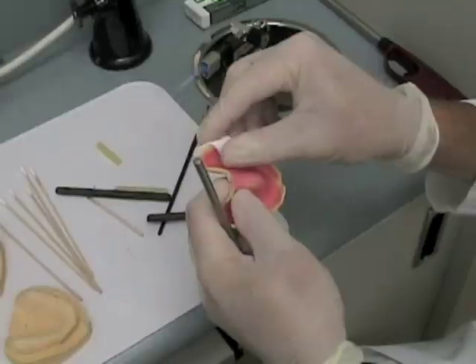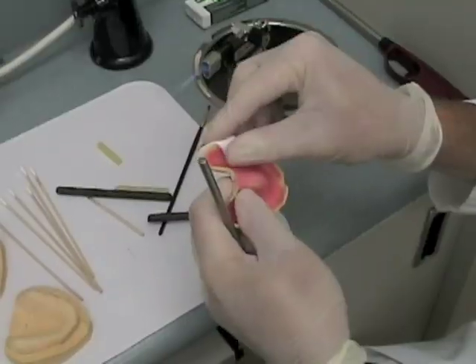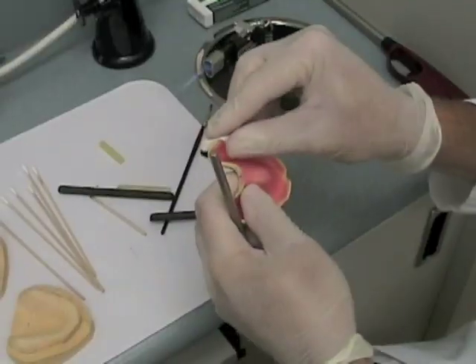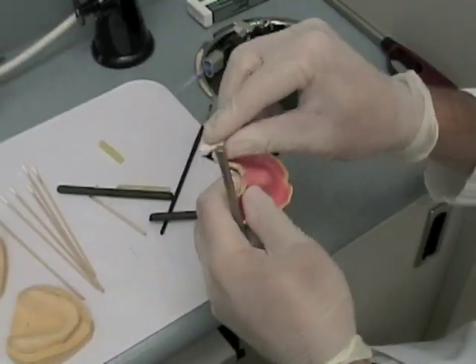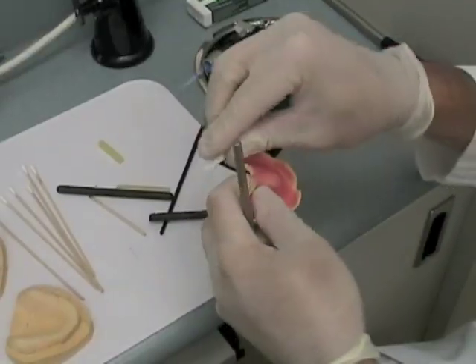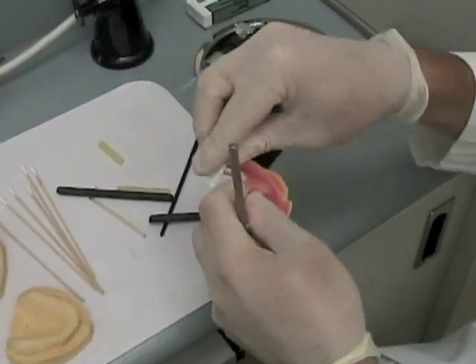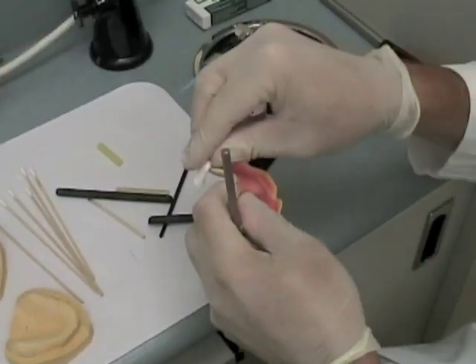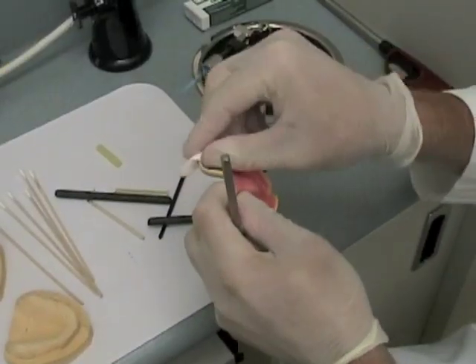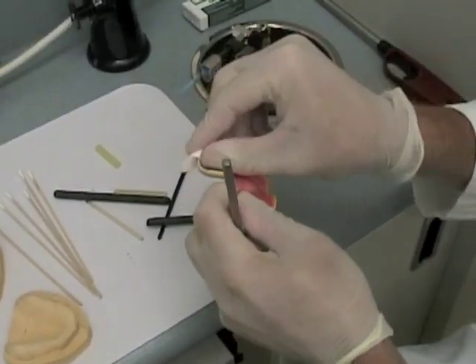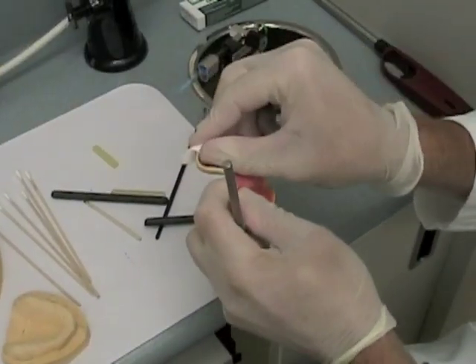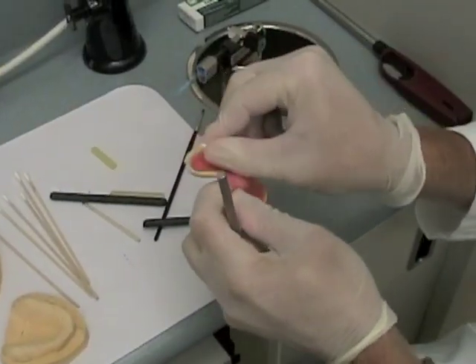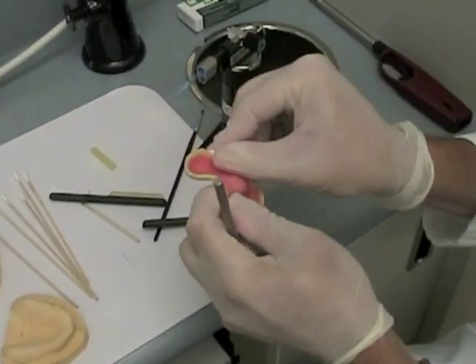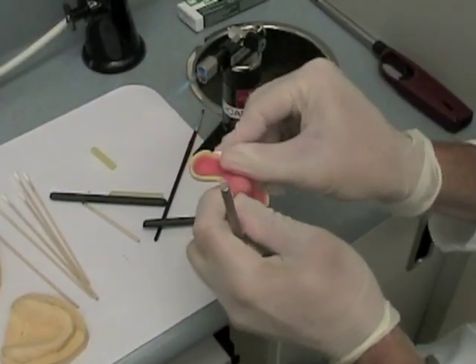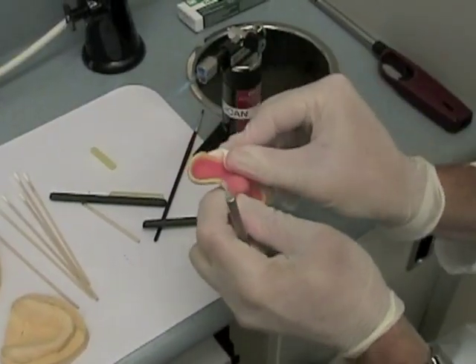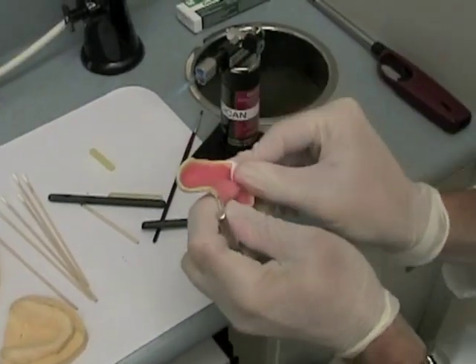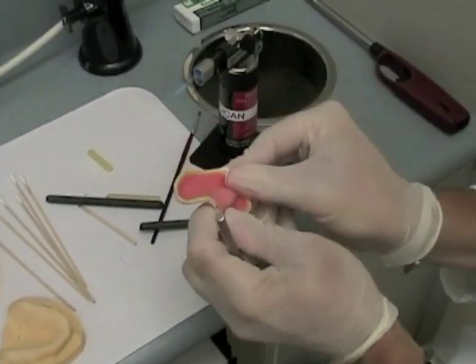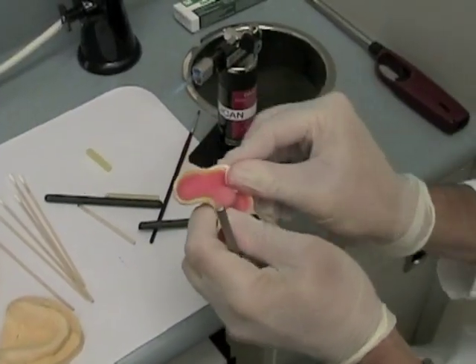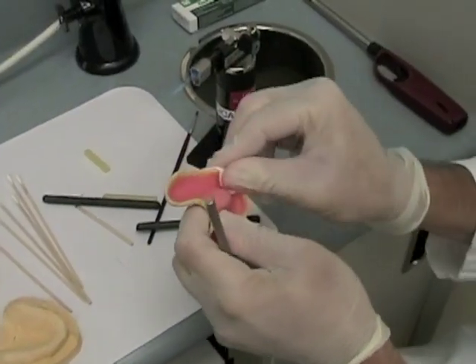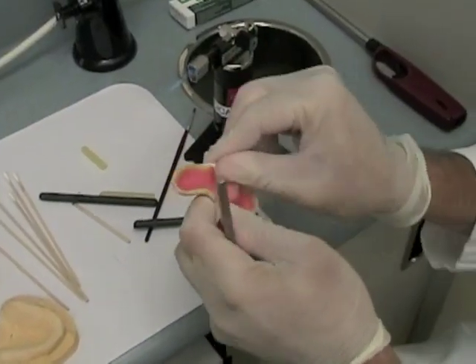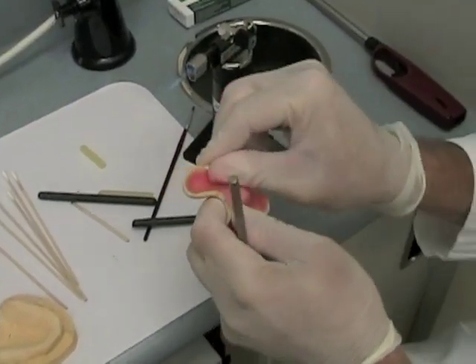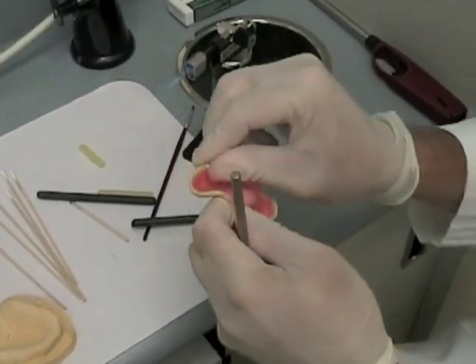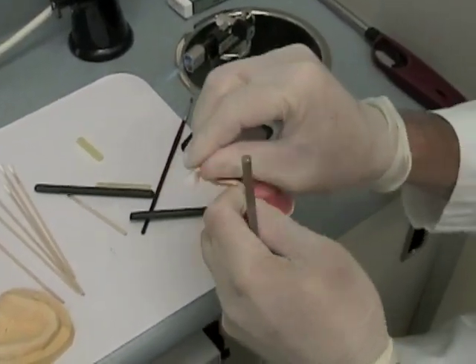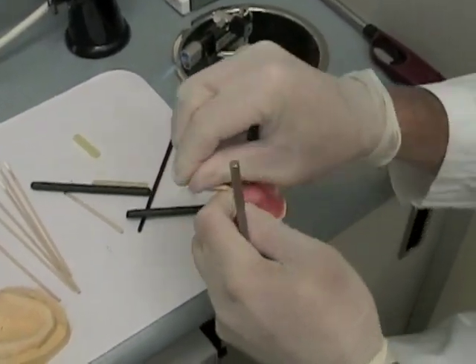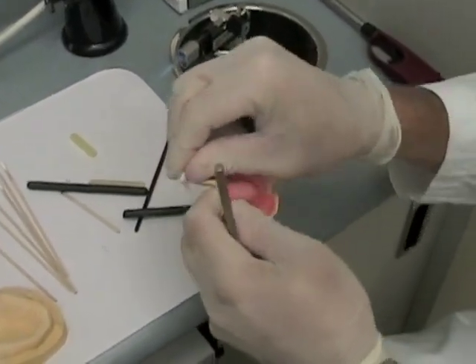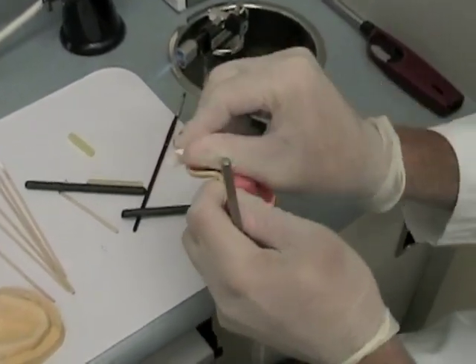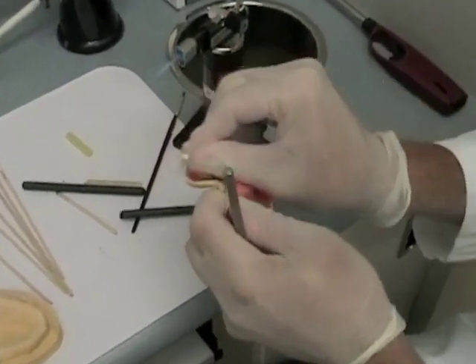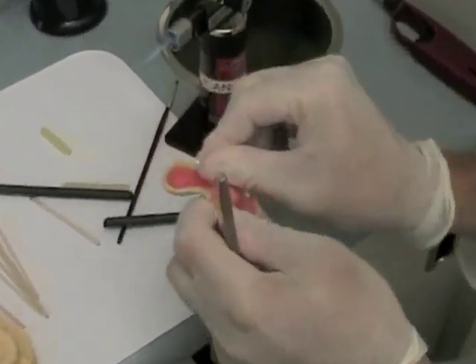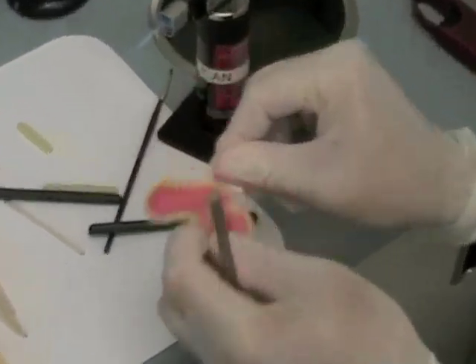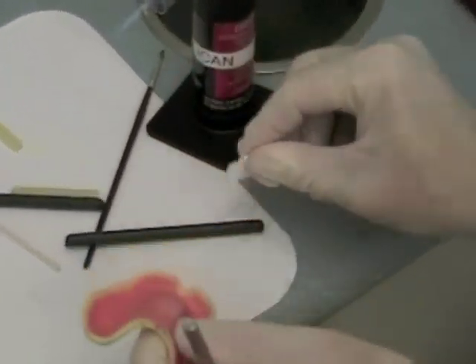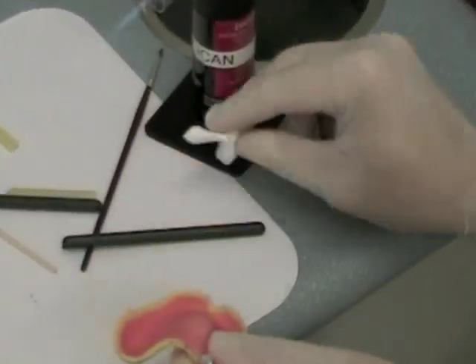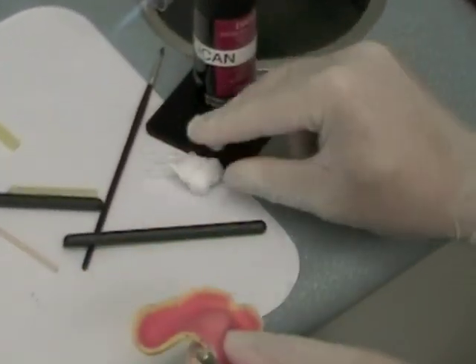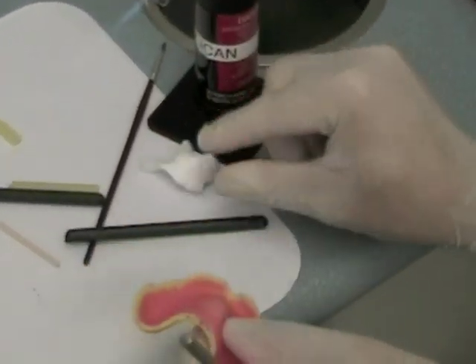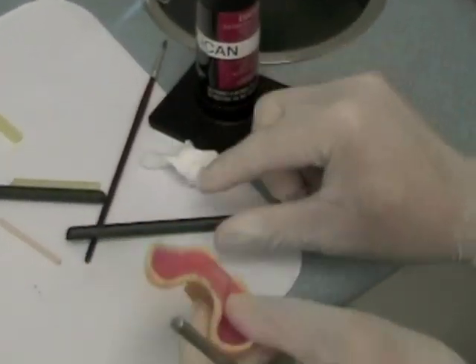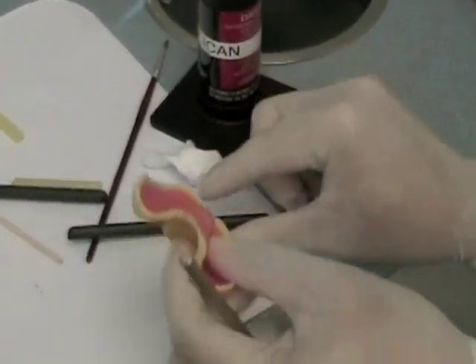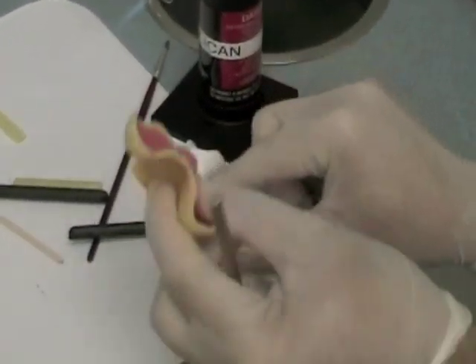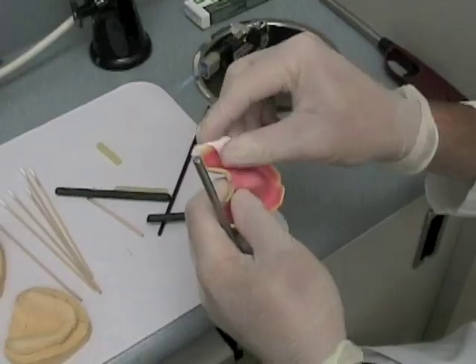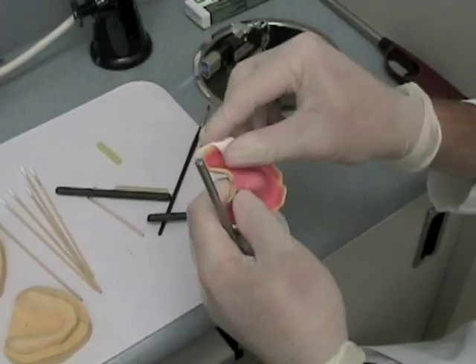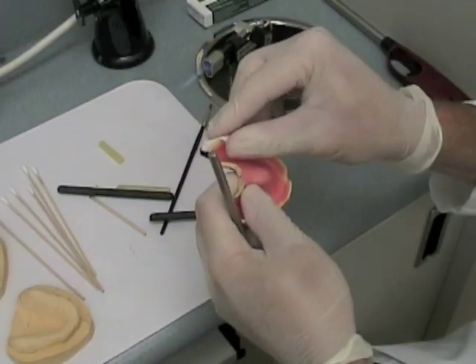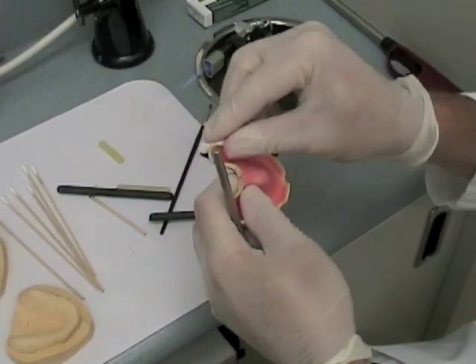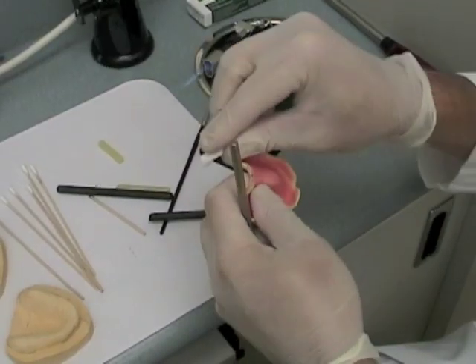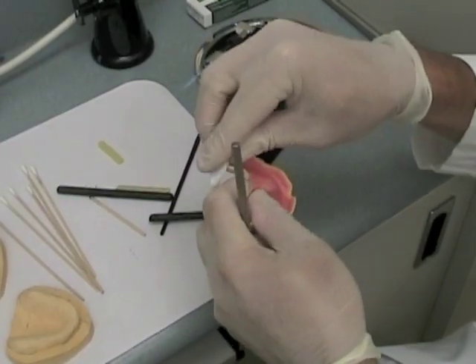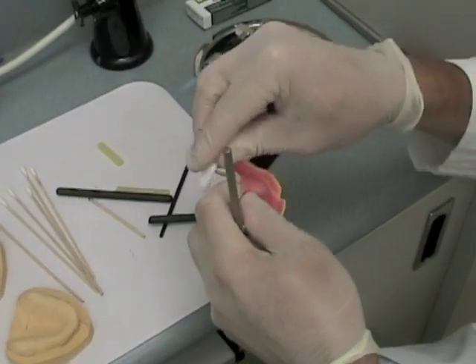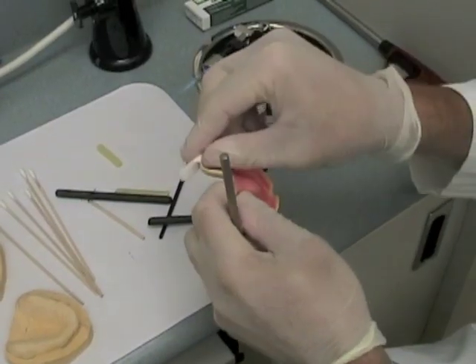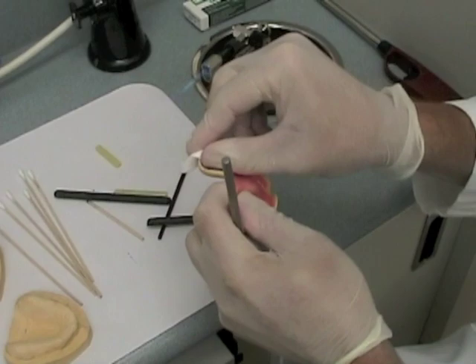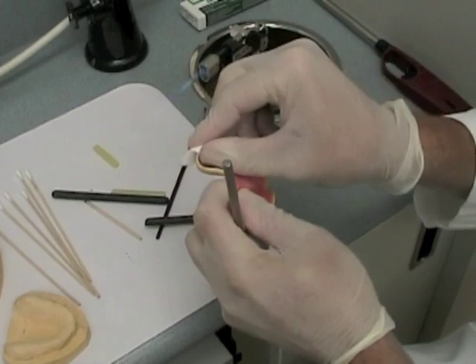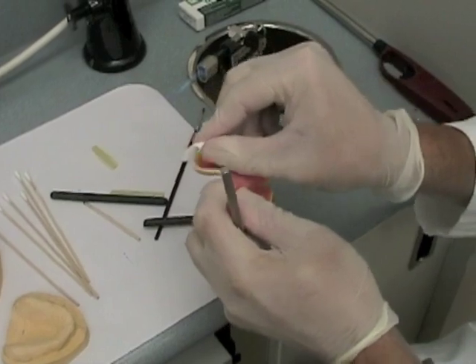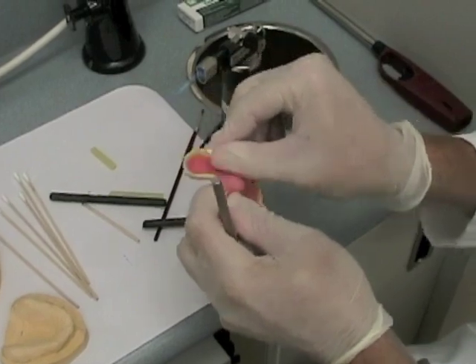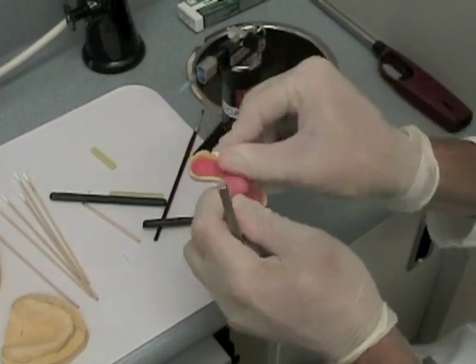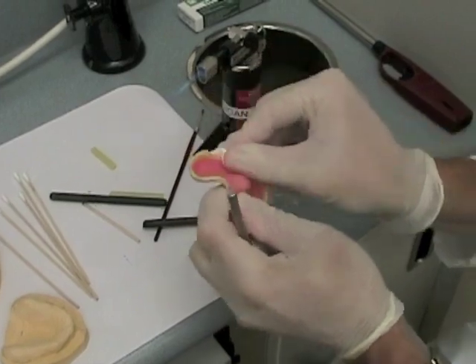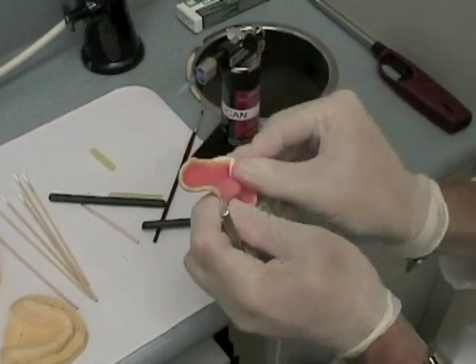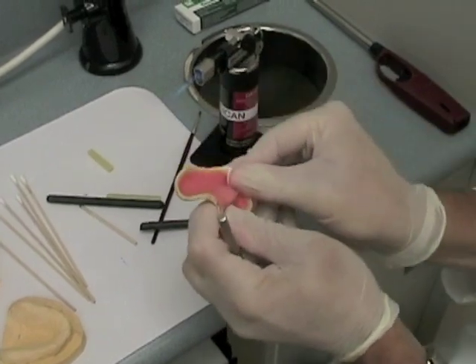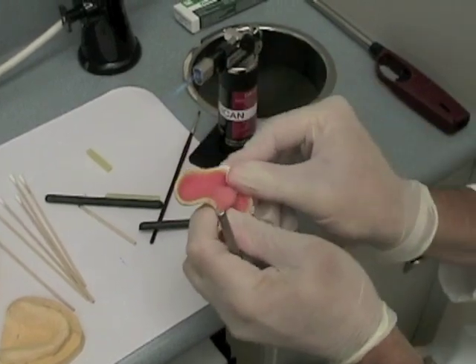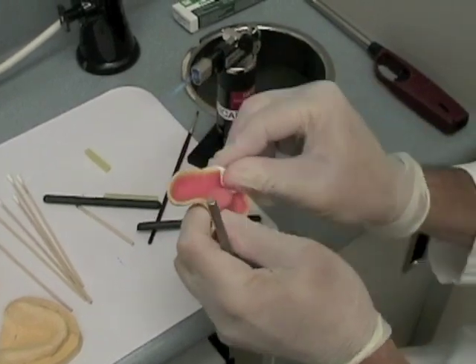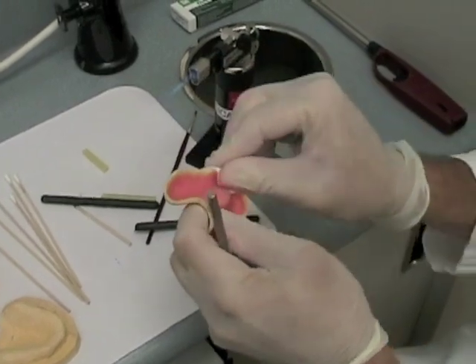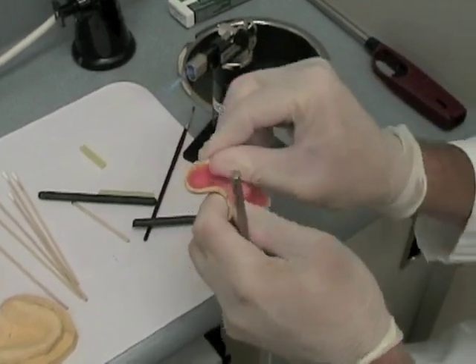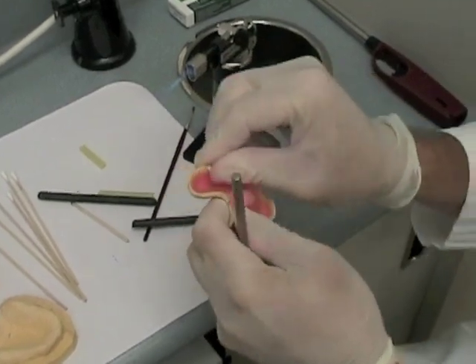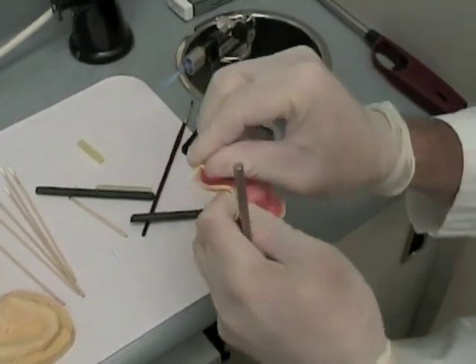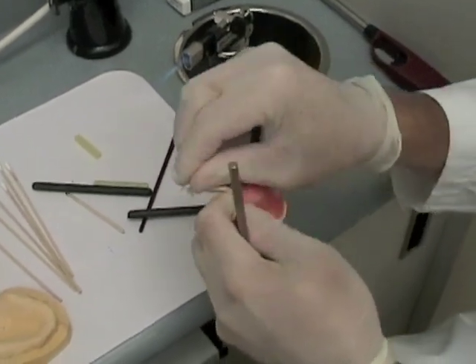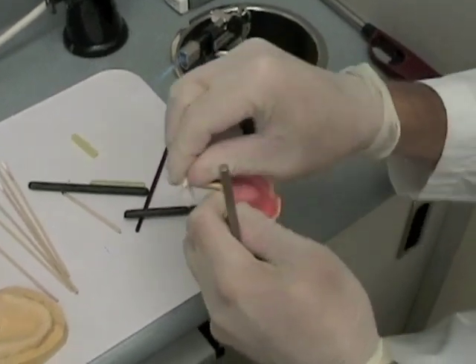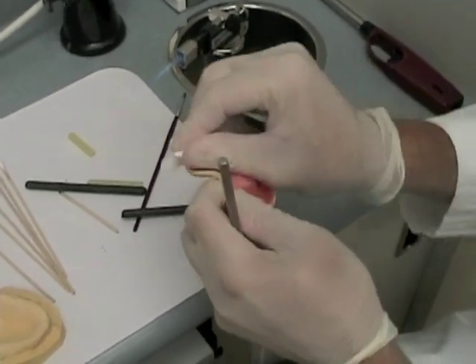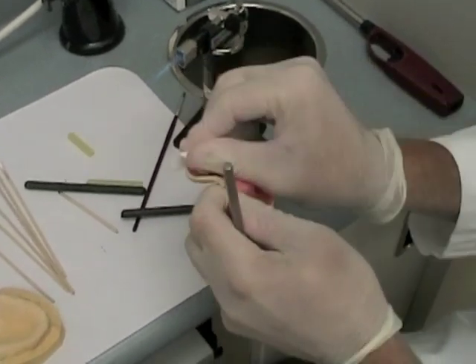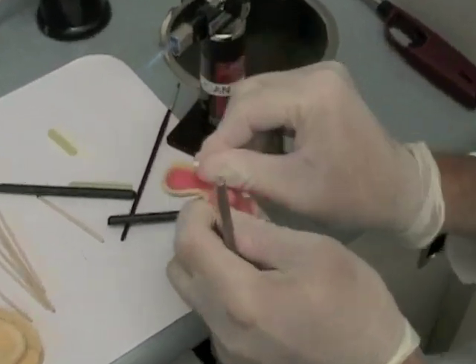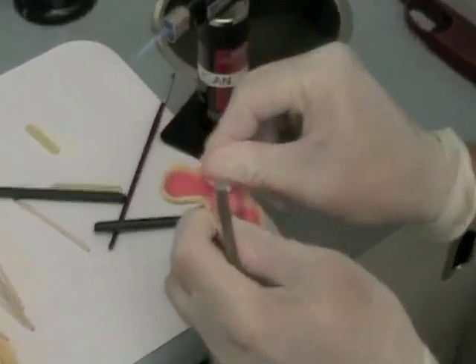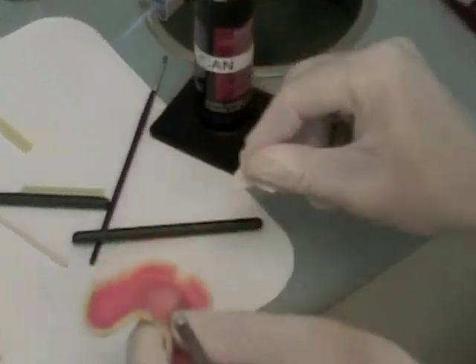Dry the custom tray where you will add the modeling compound to the edge of the flange. If you don't, the compound may not stick to the tray.